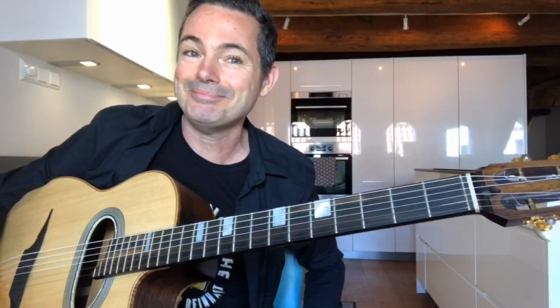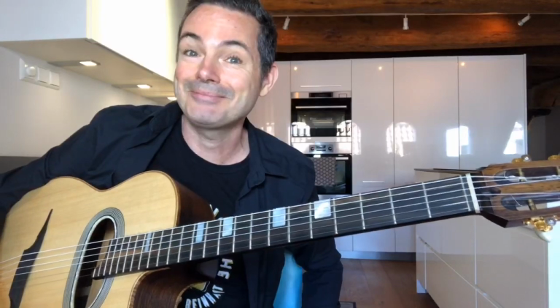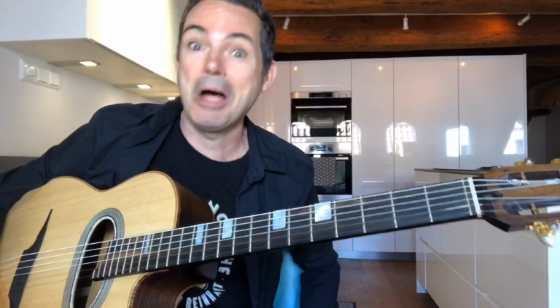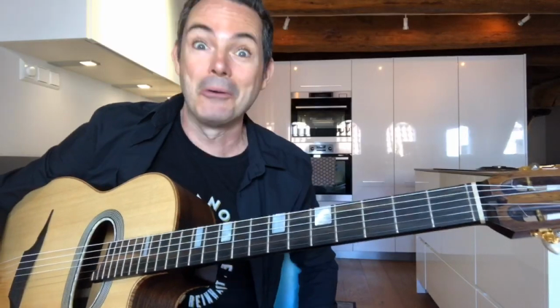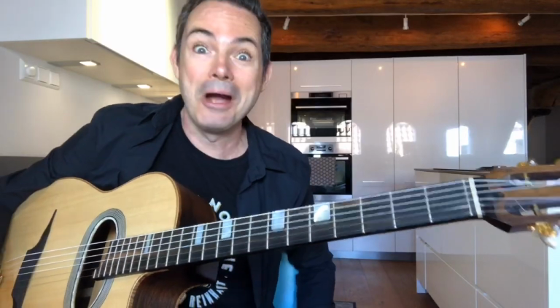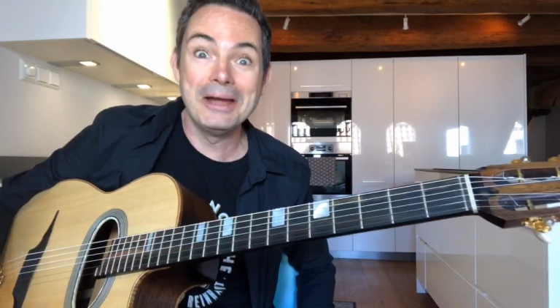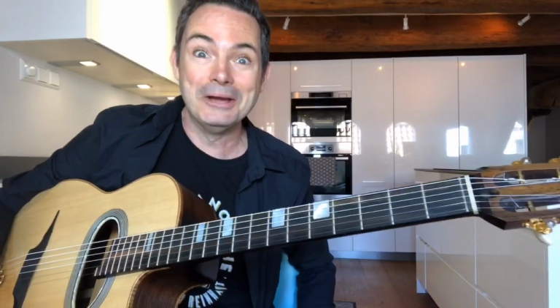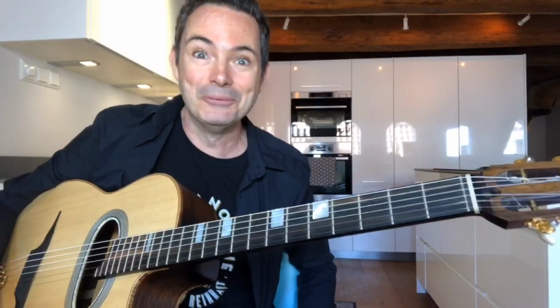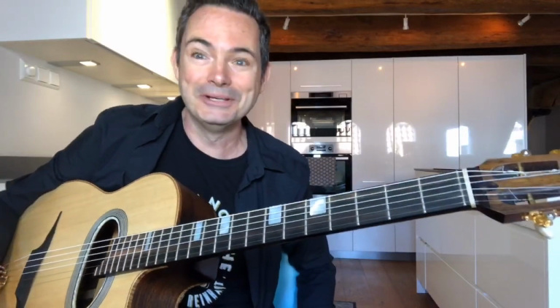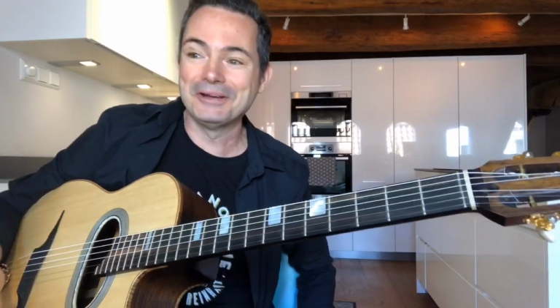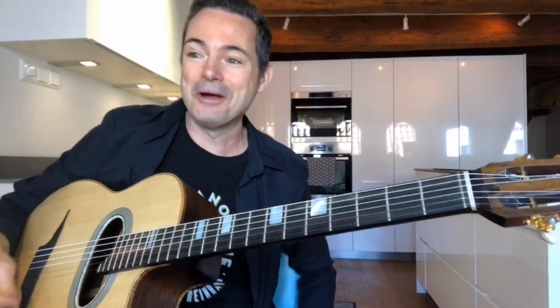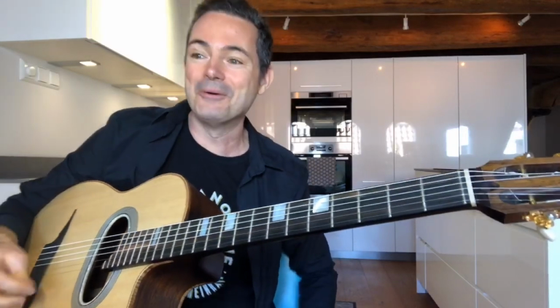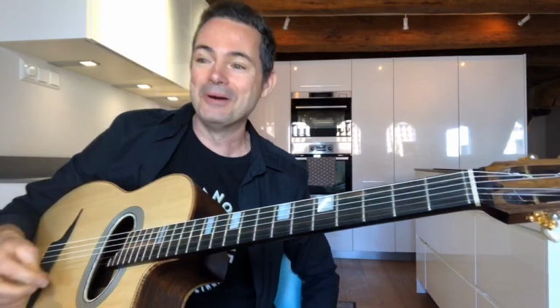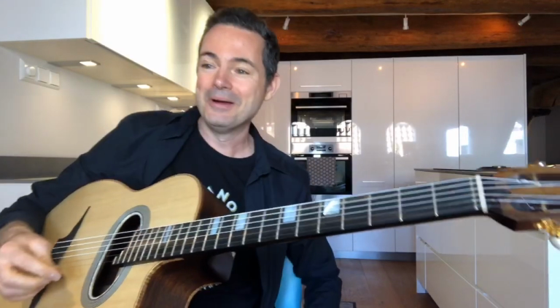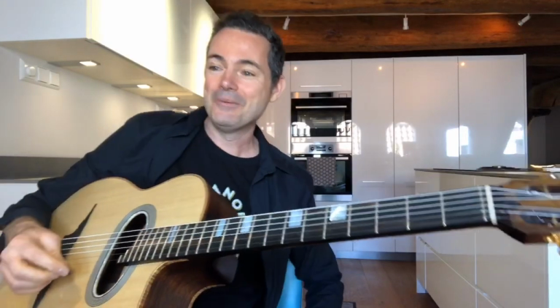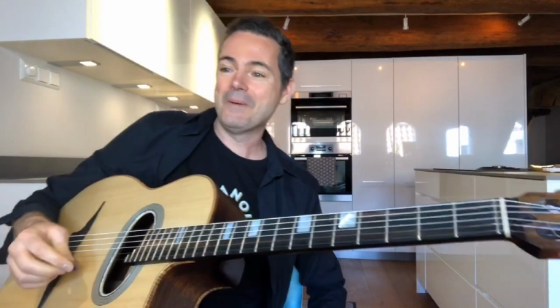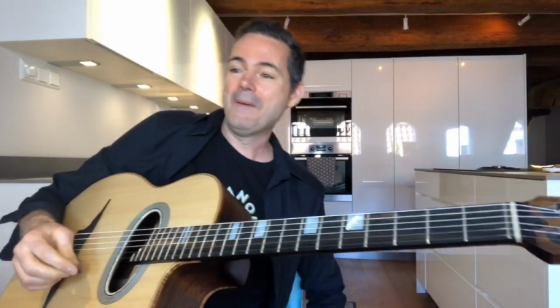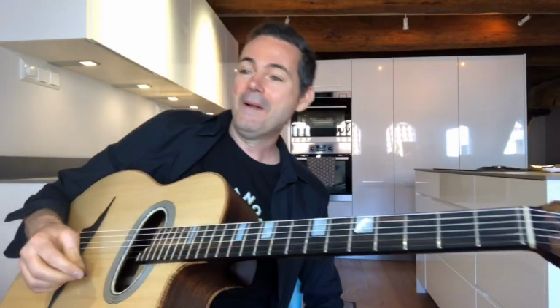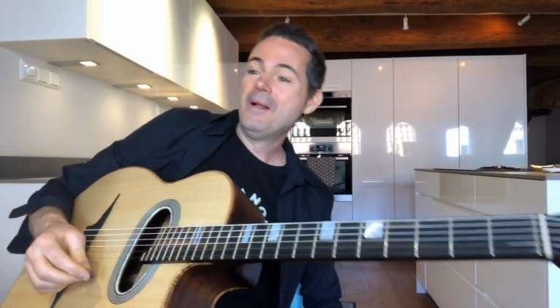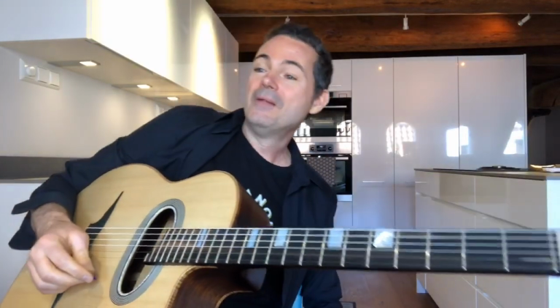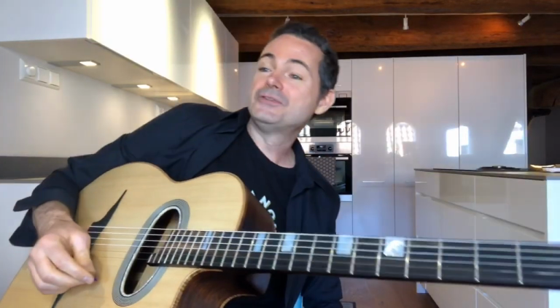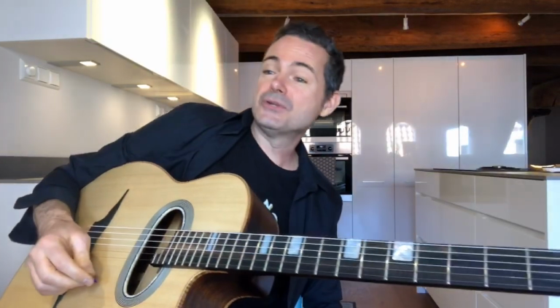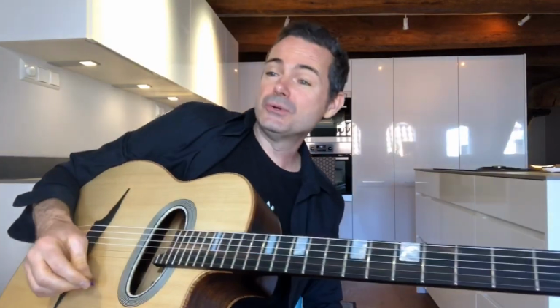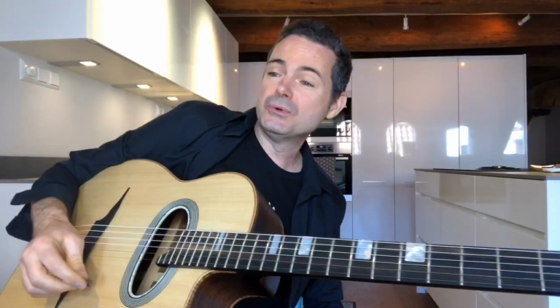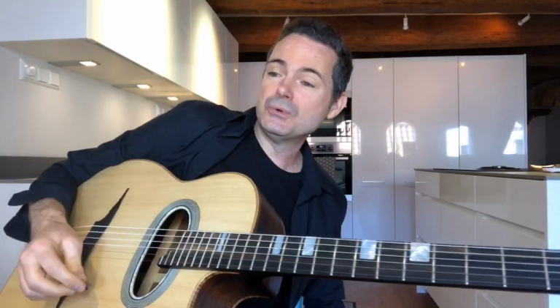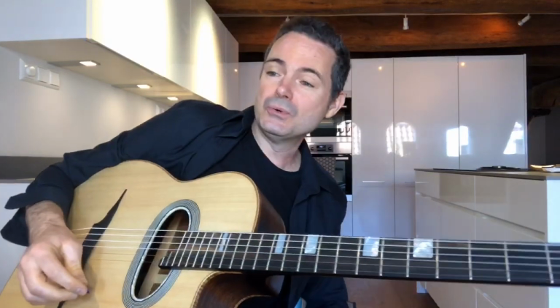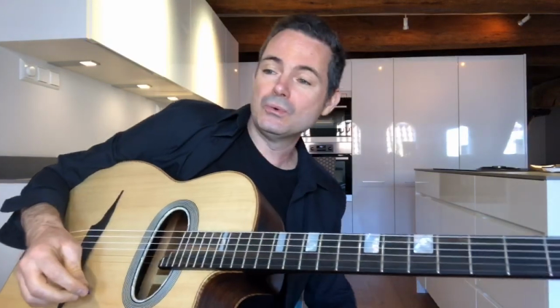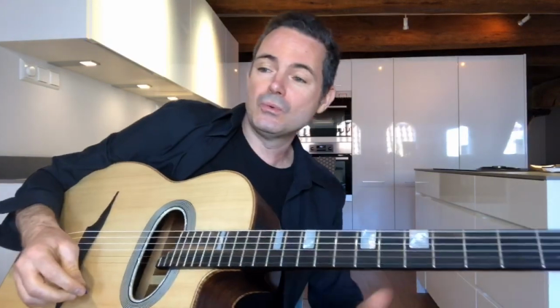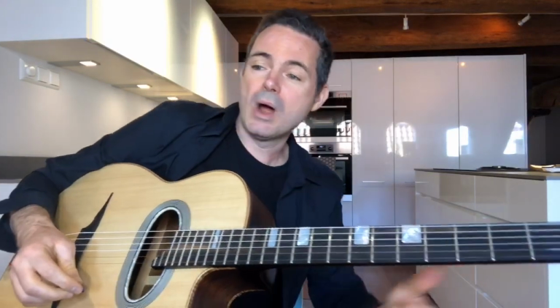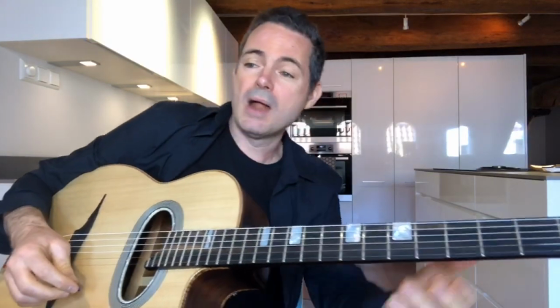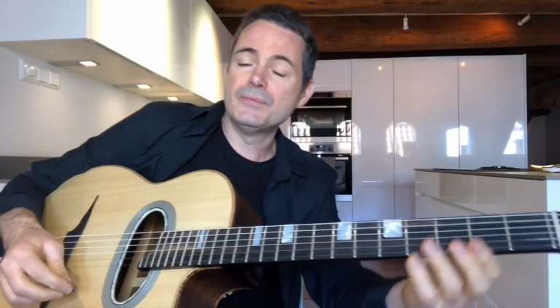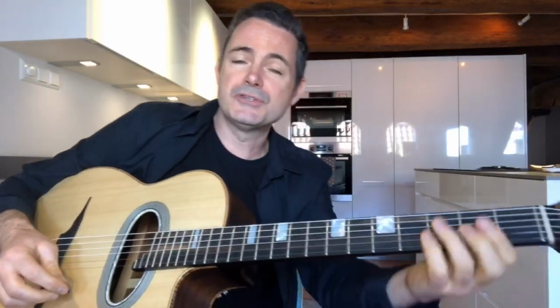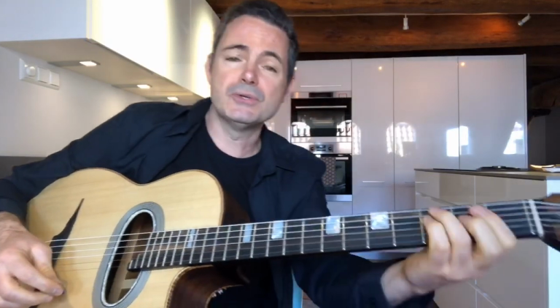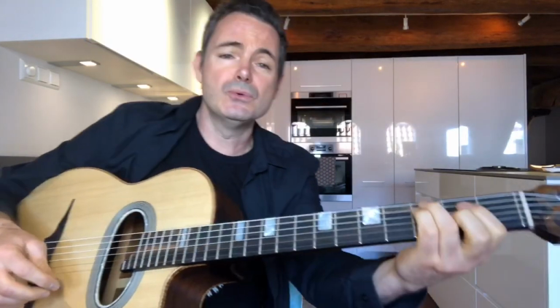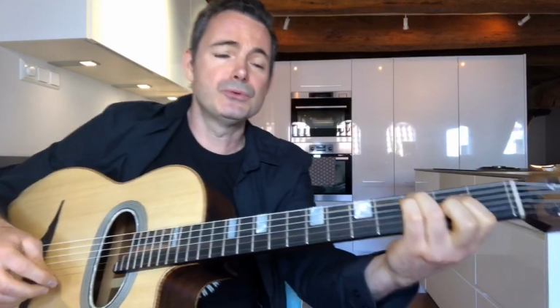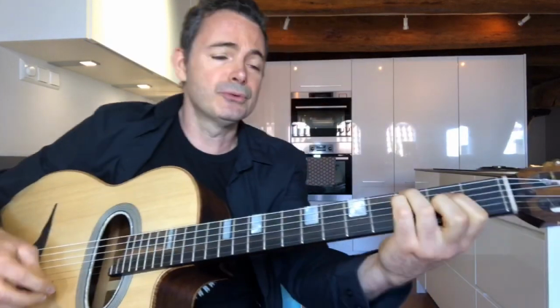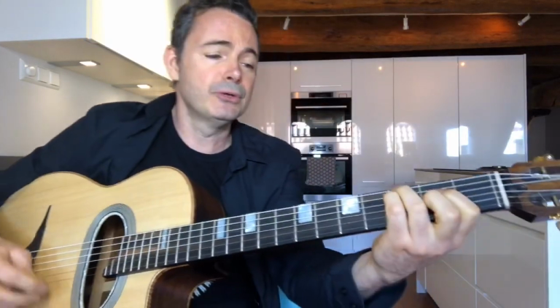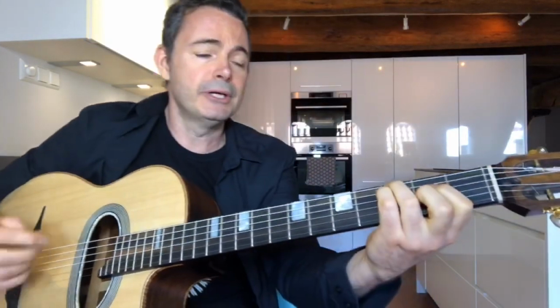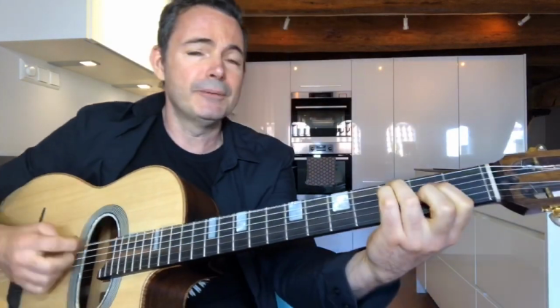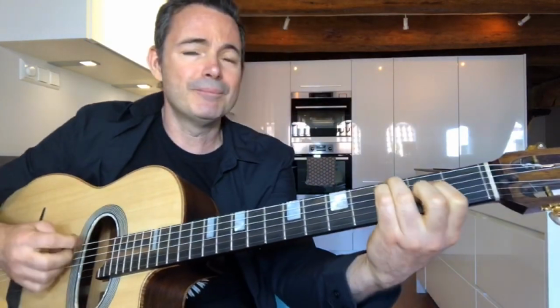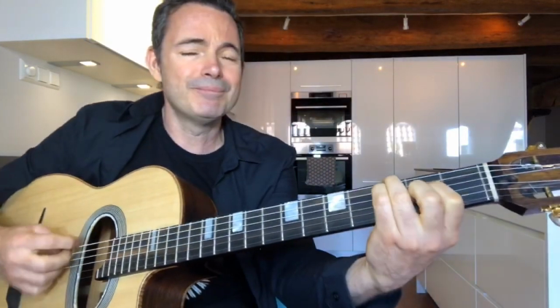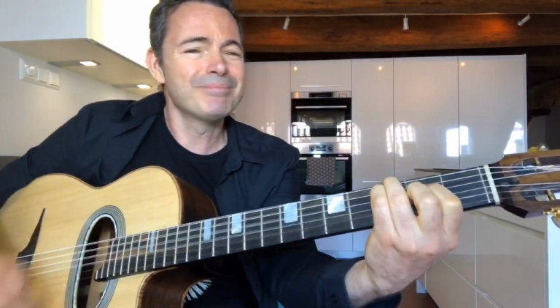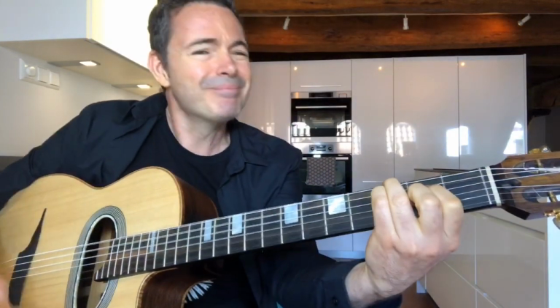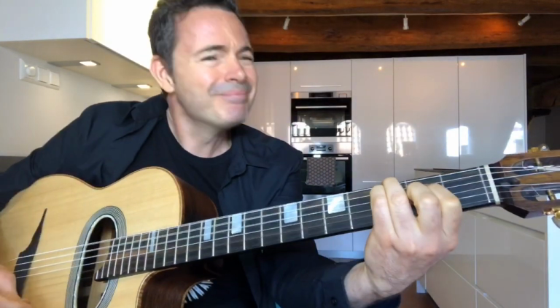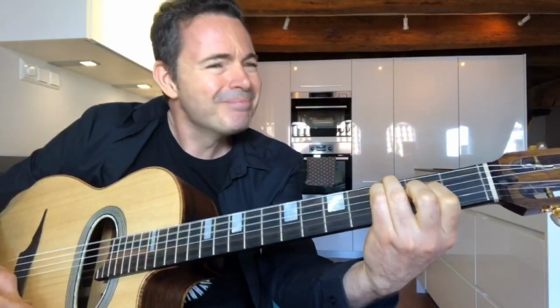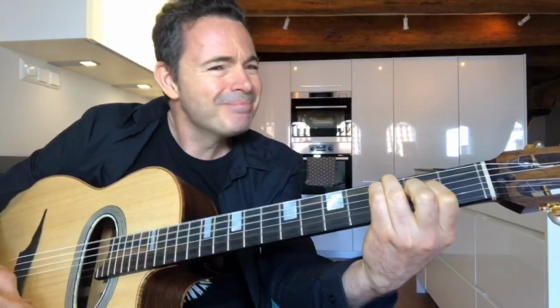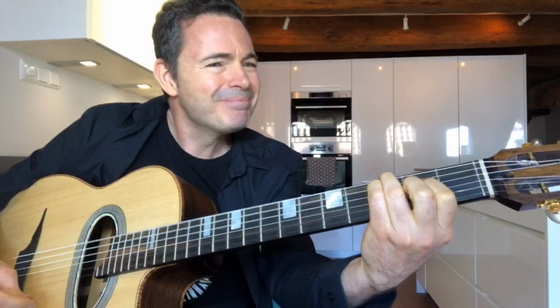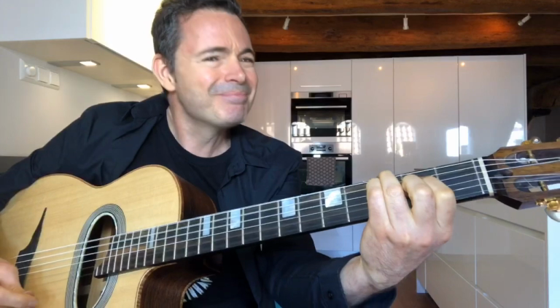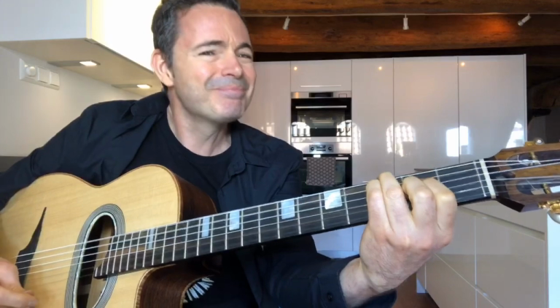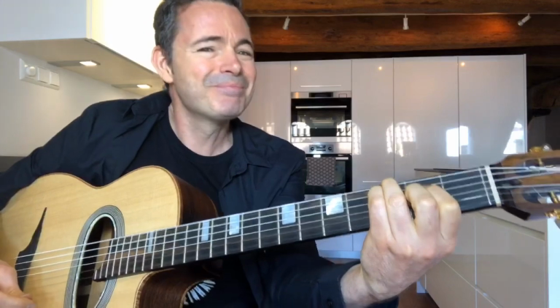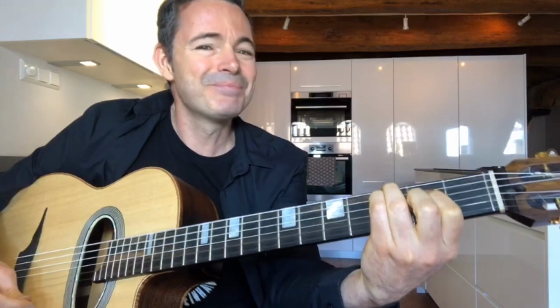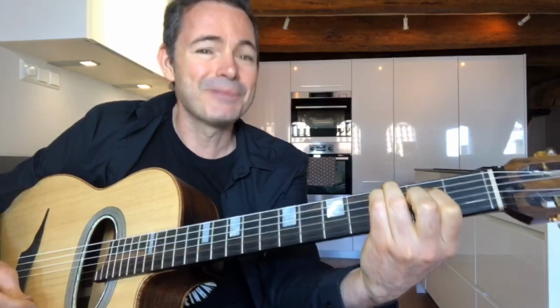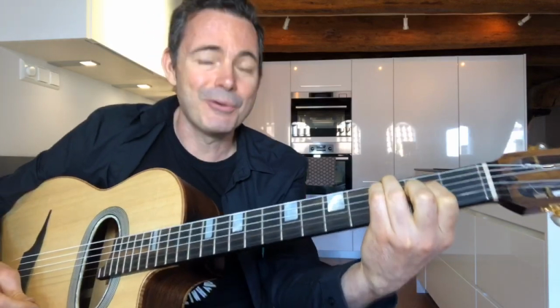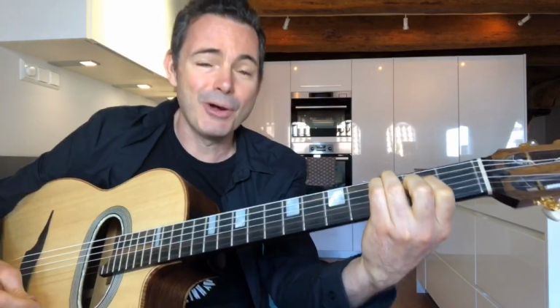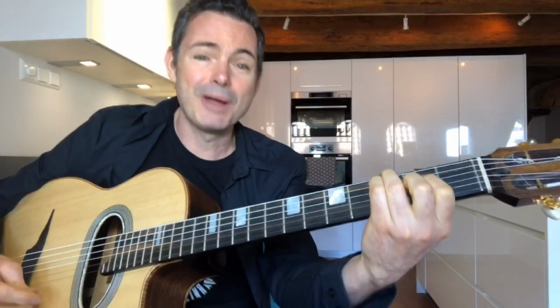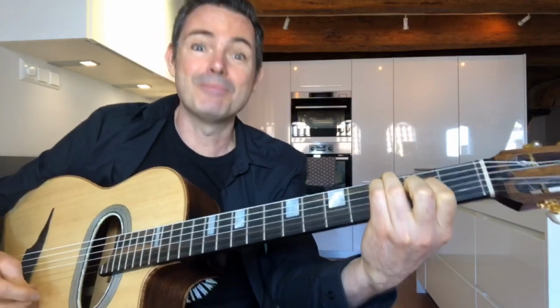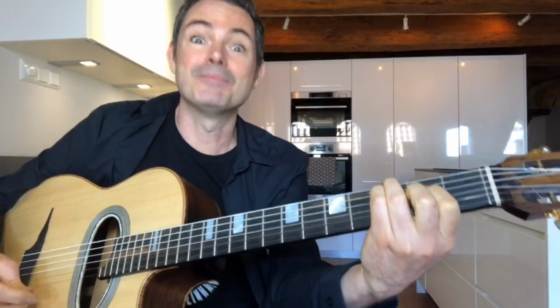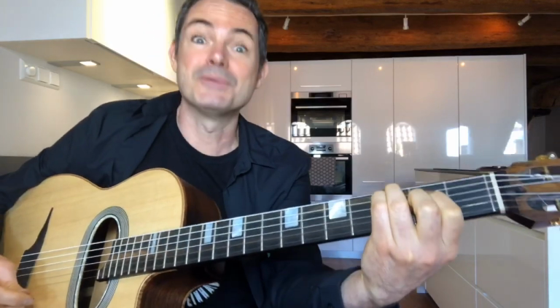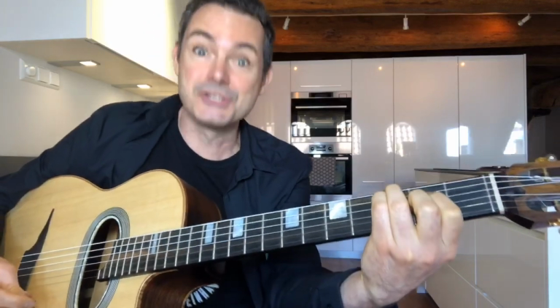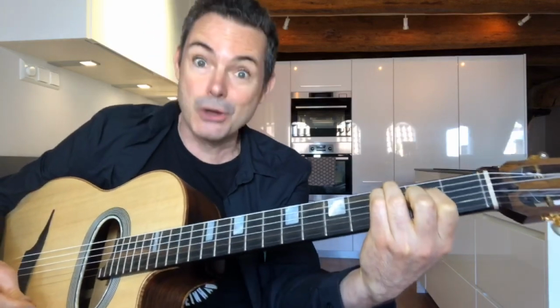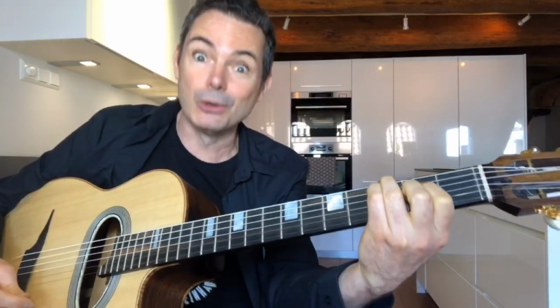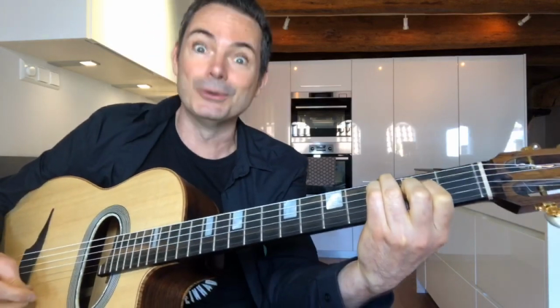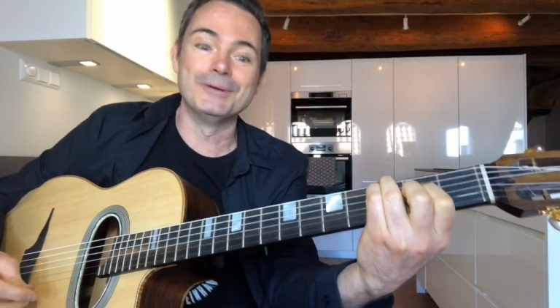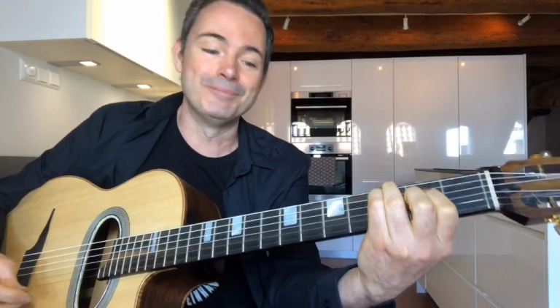Alright, here we go. Two, one, two, three. Alright, soloing.